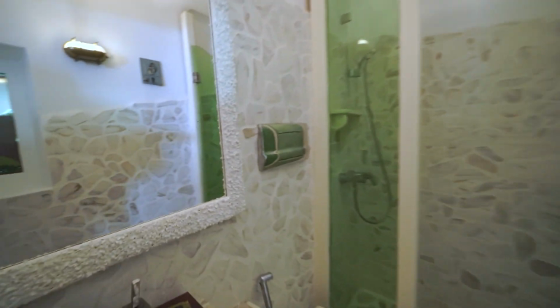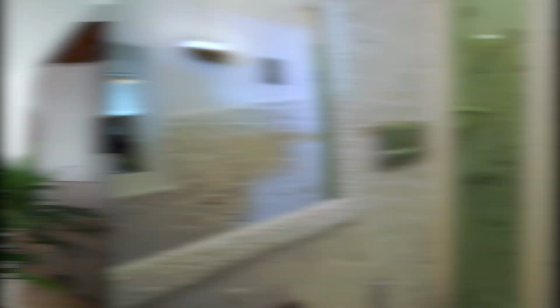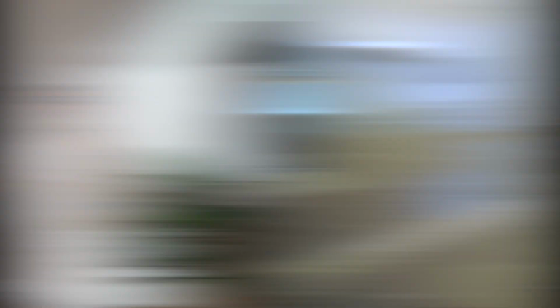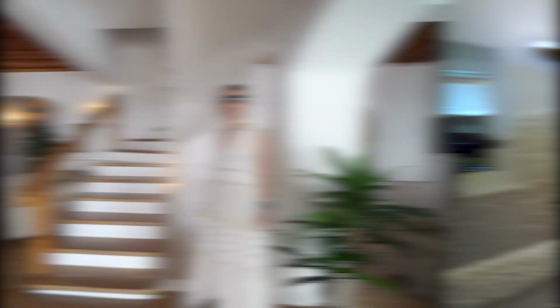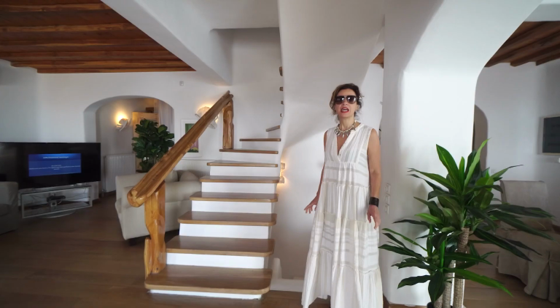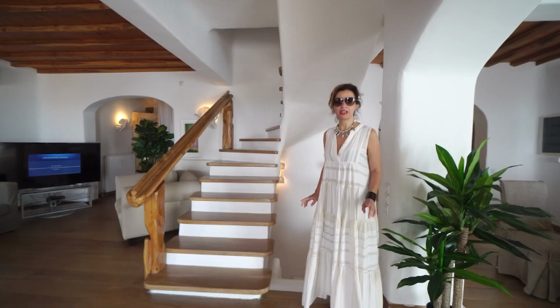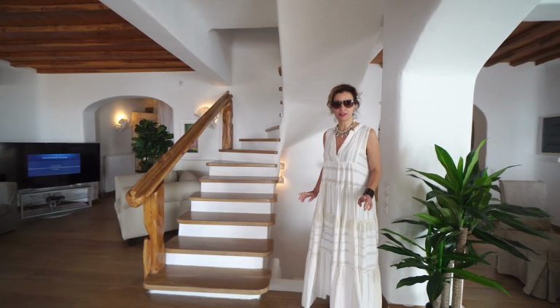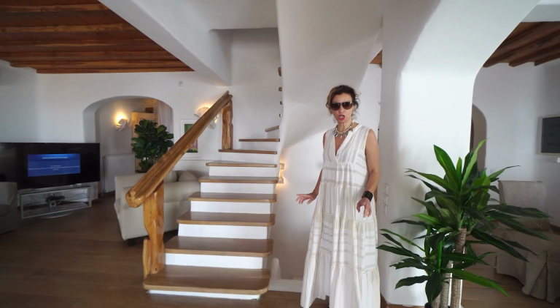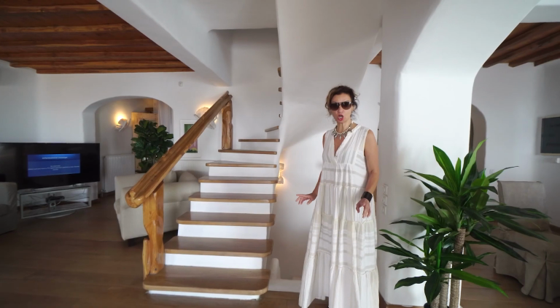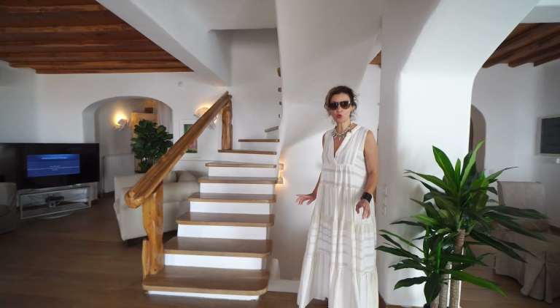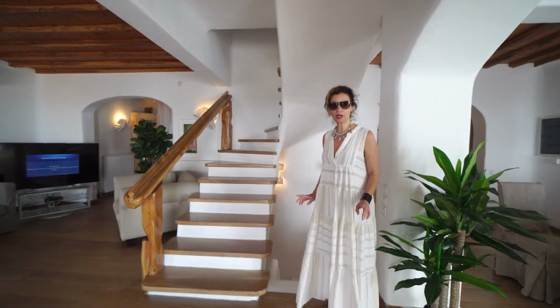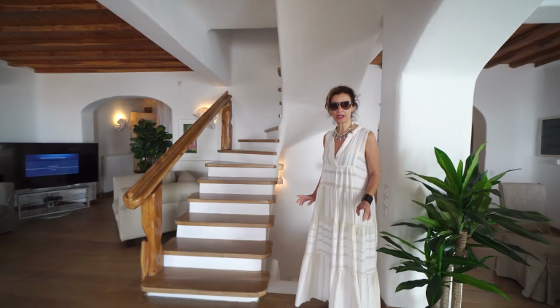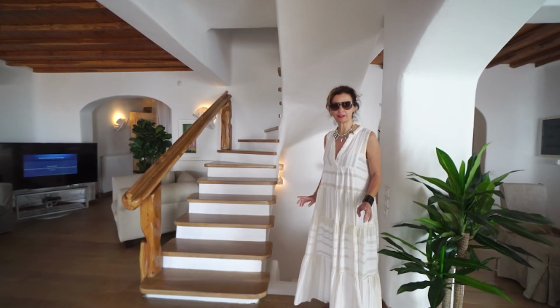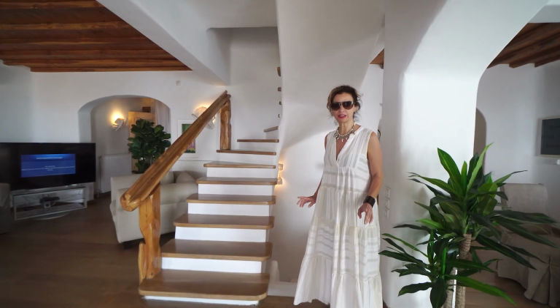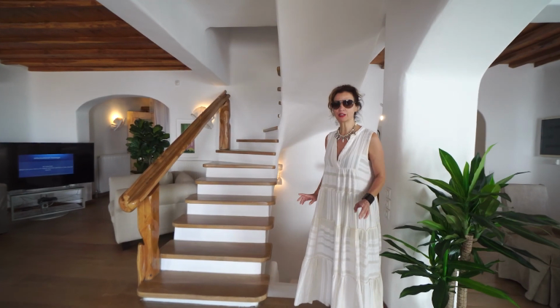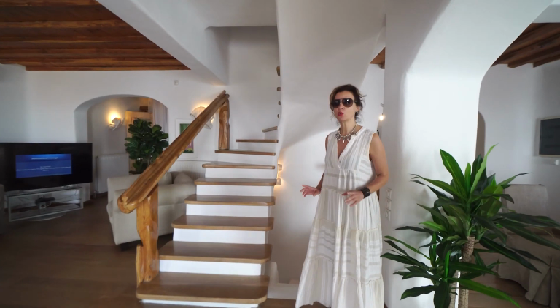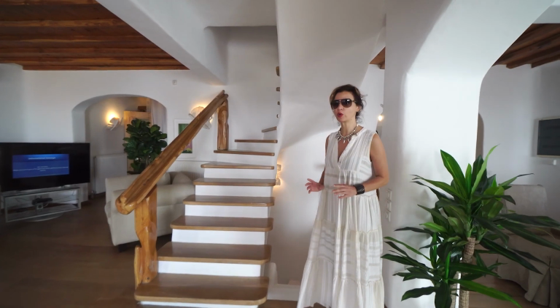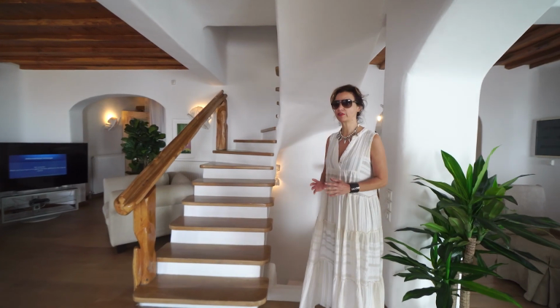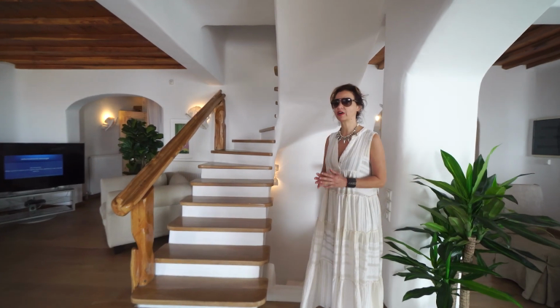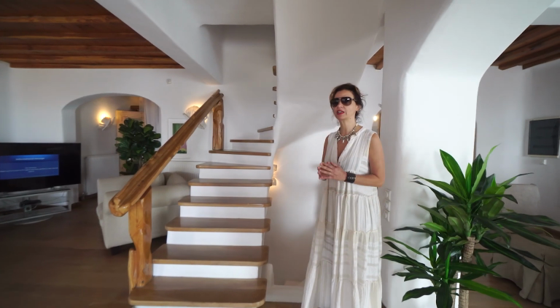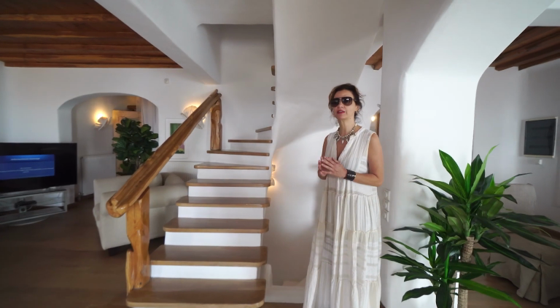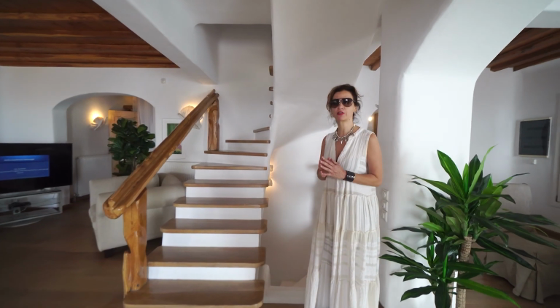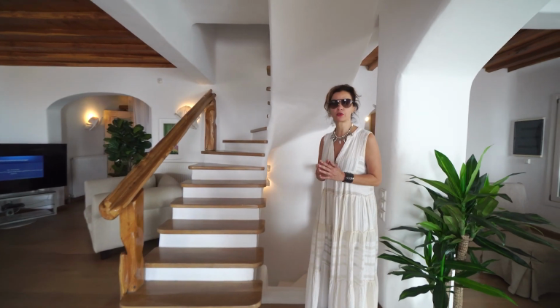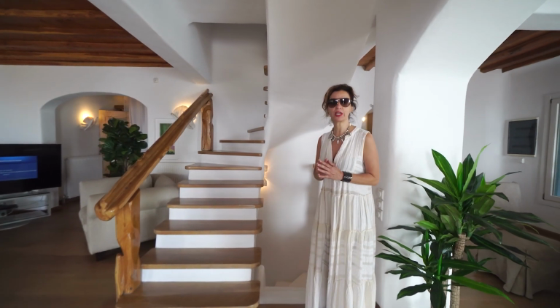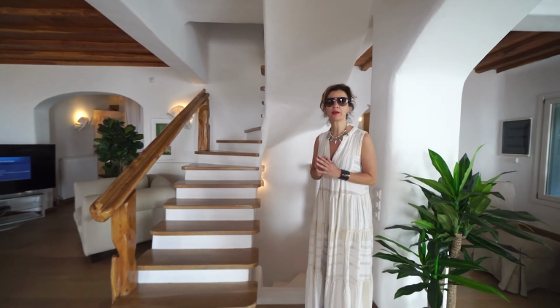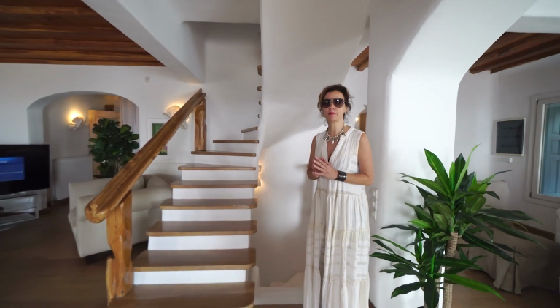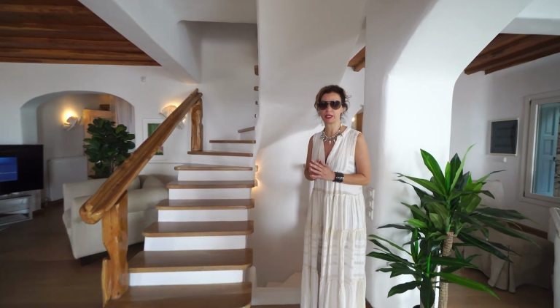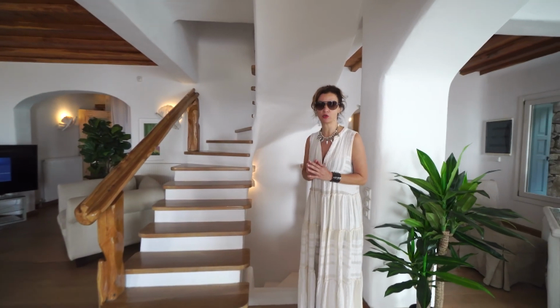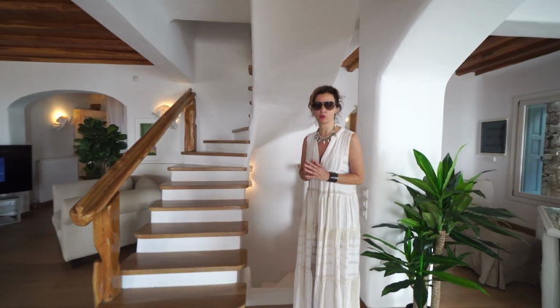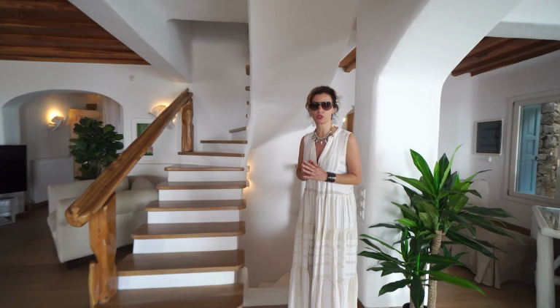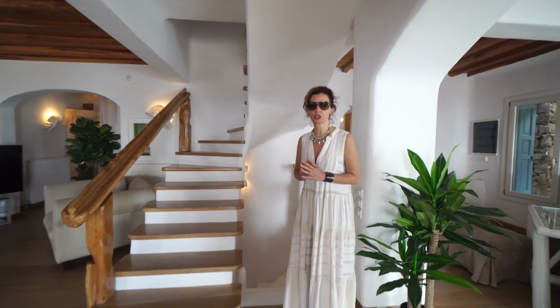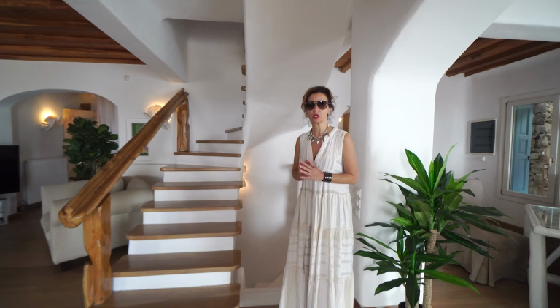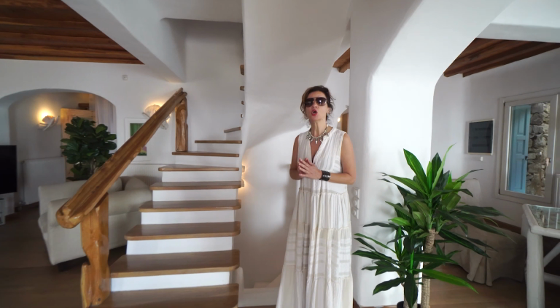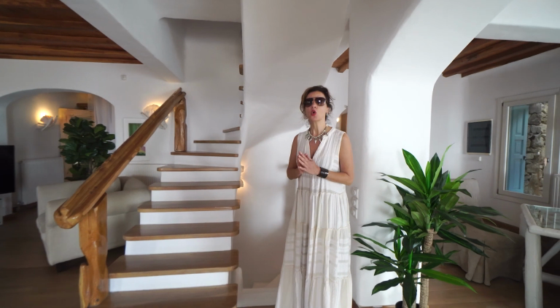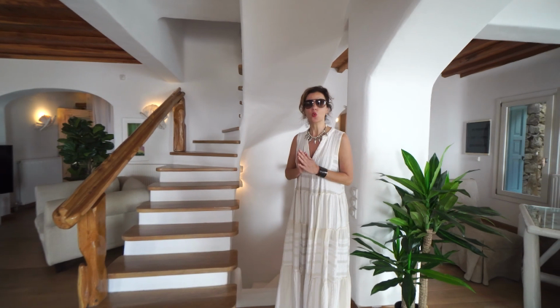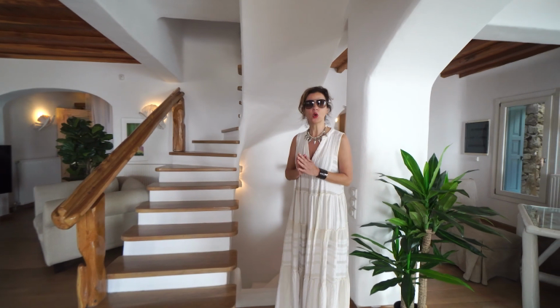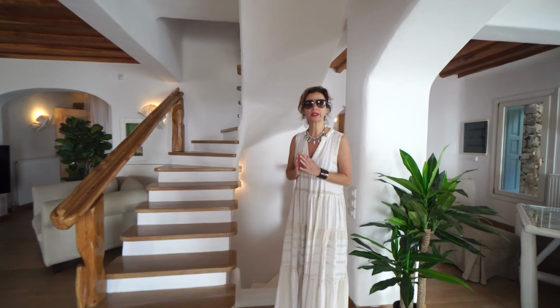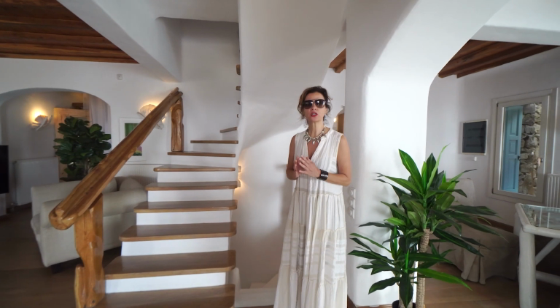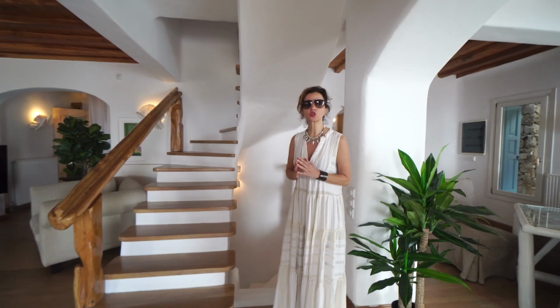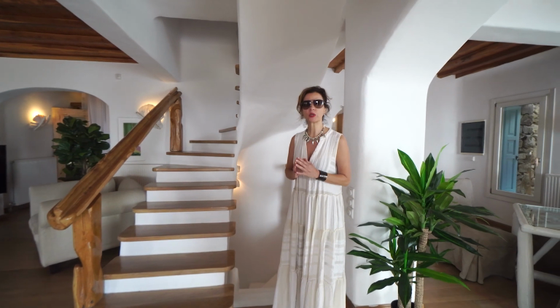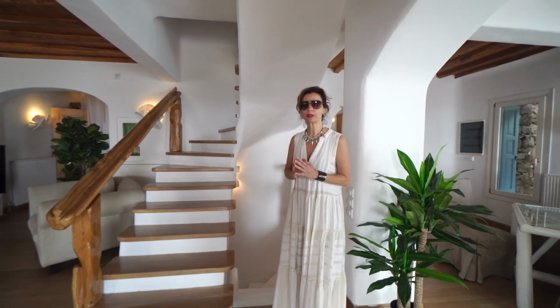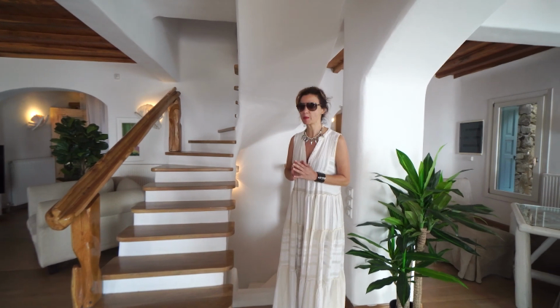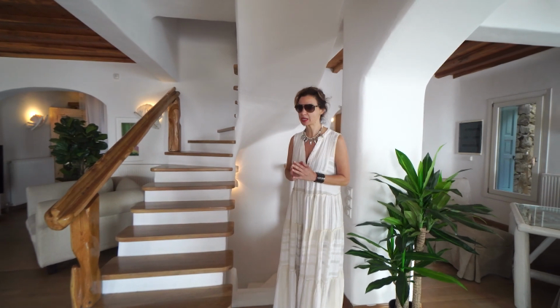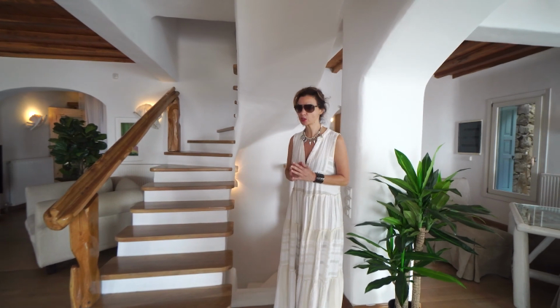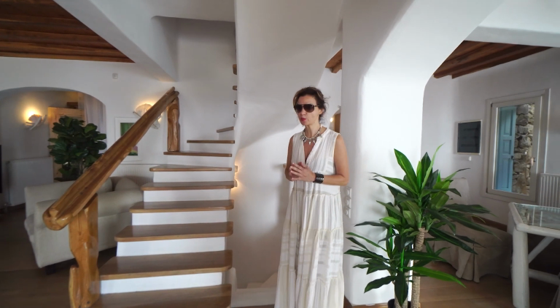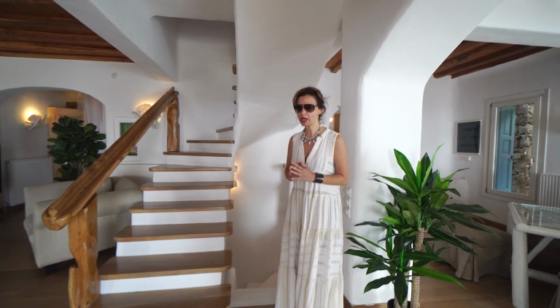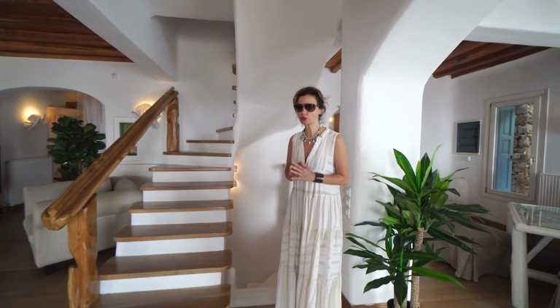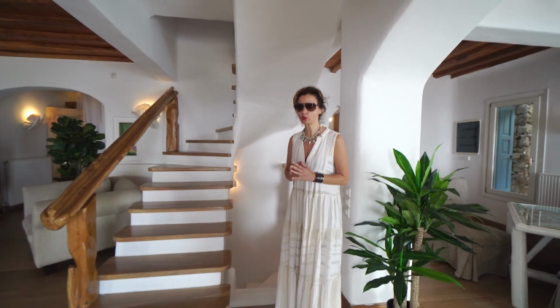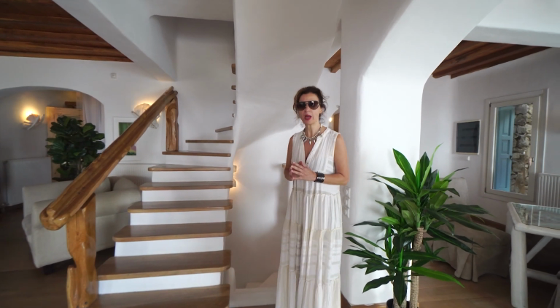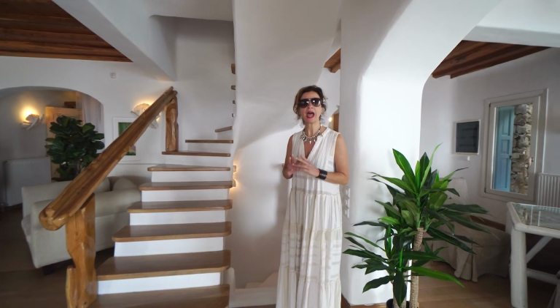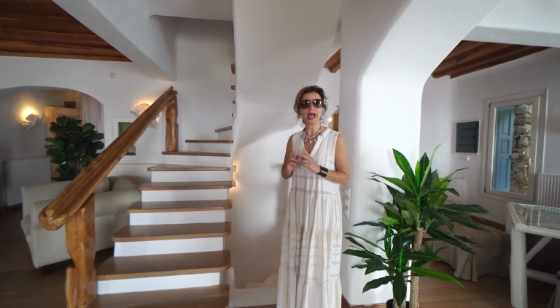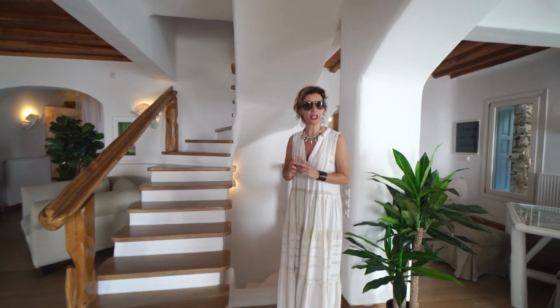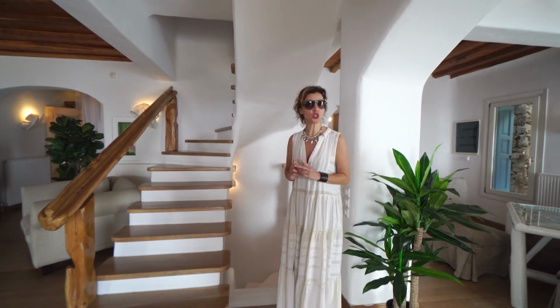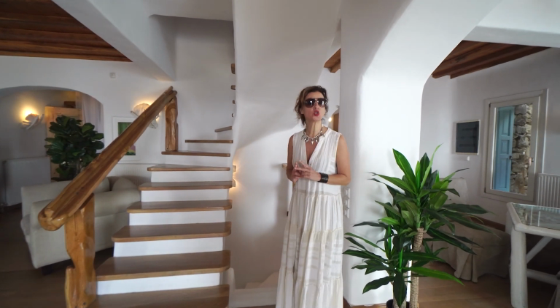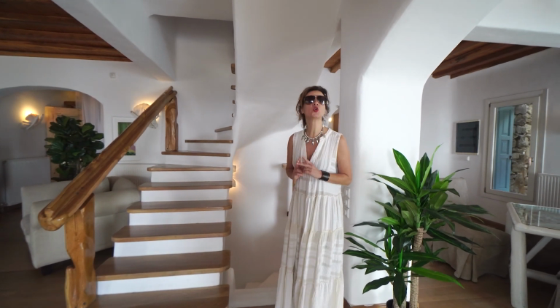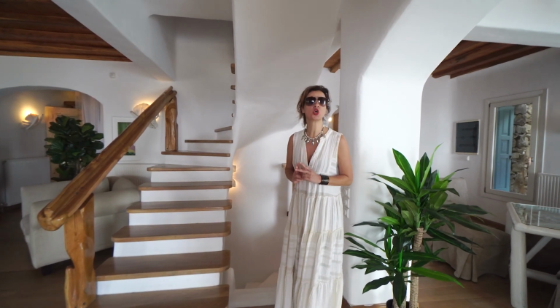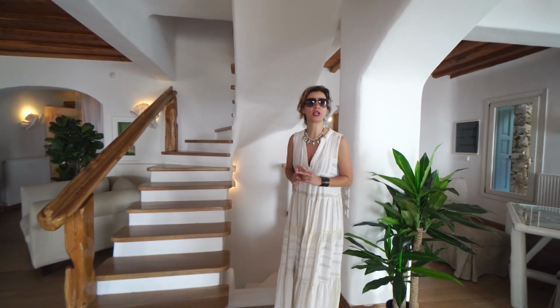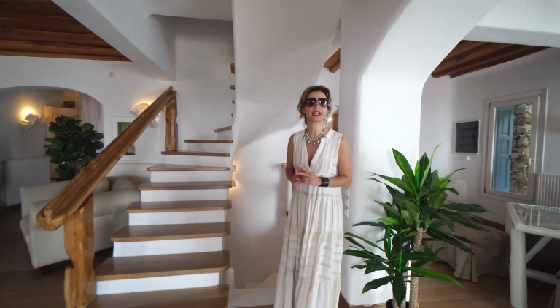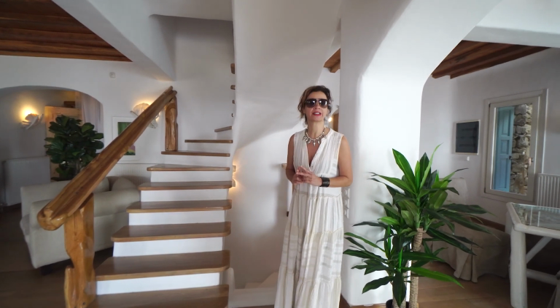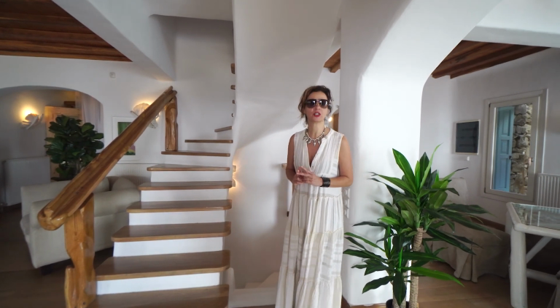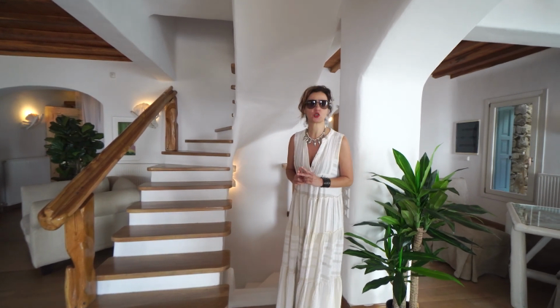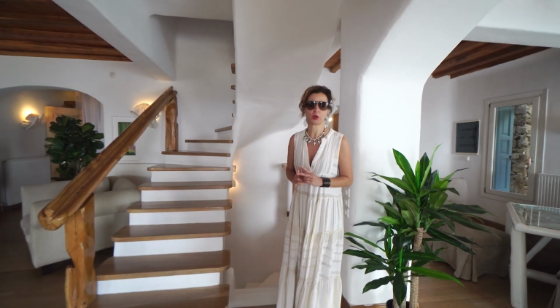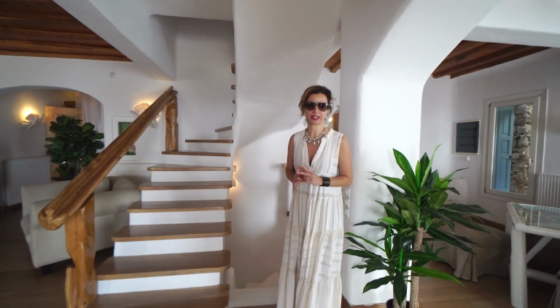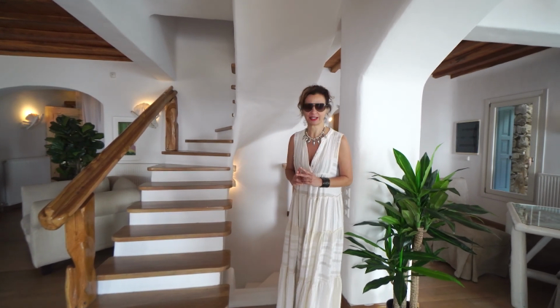In the lower level, we find three bedrooms: one street-level master bedroom and two connected suites.